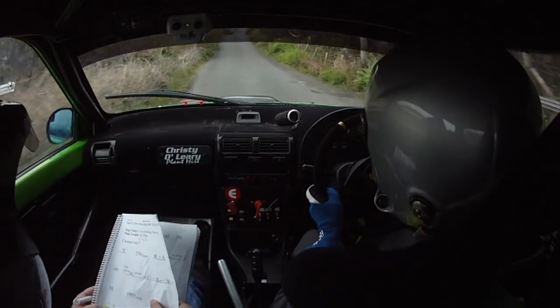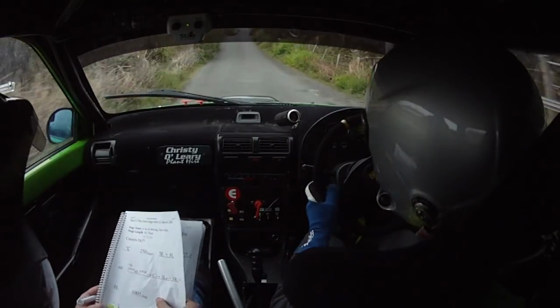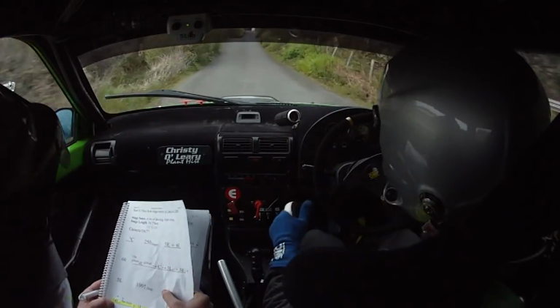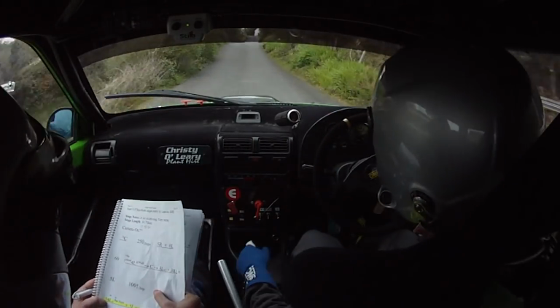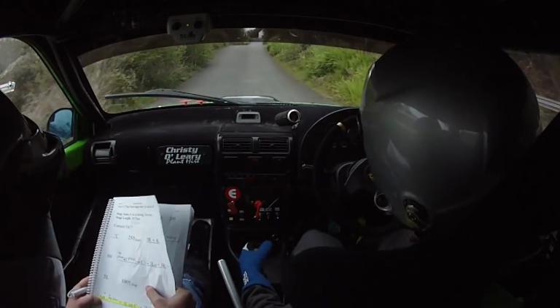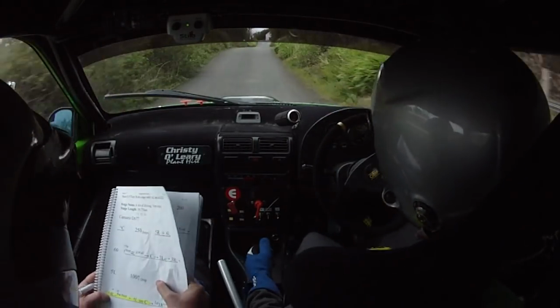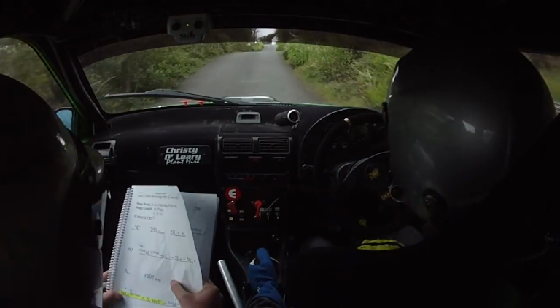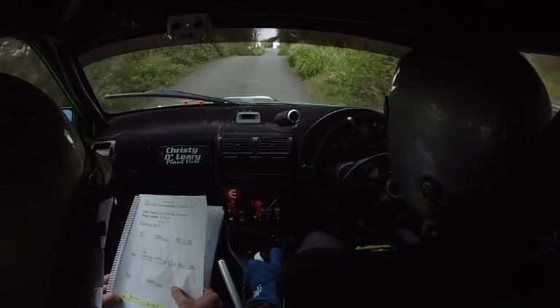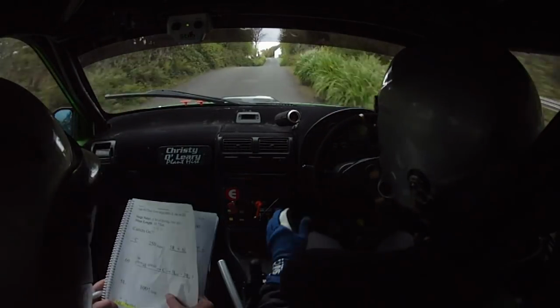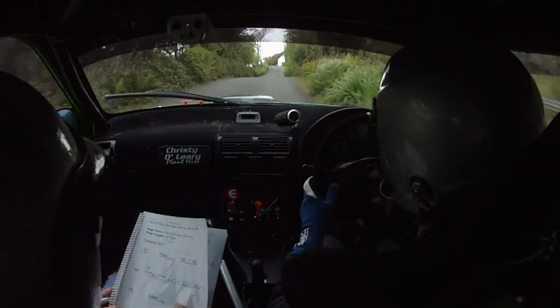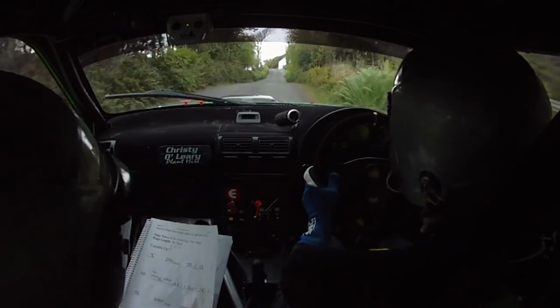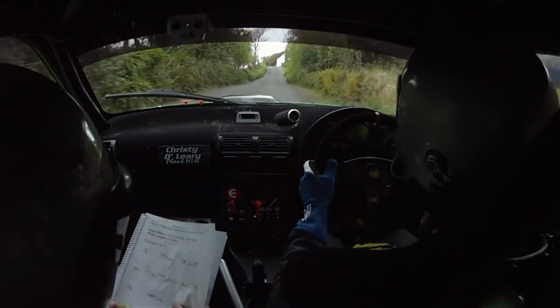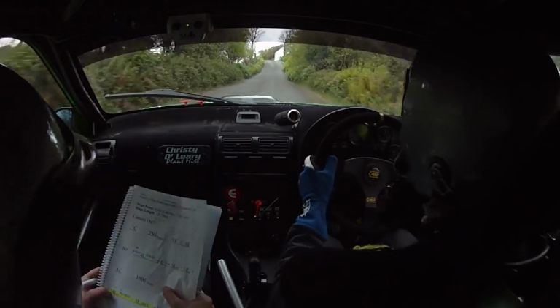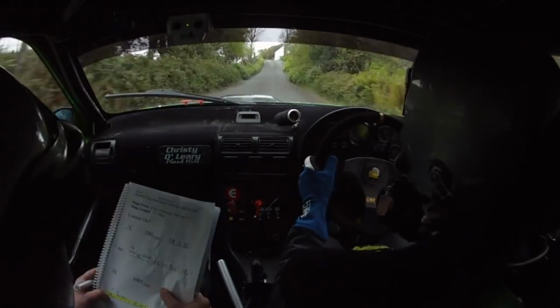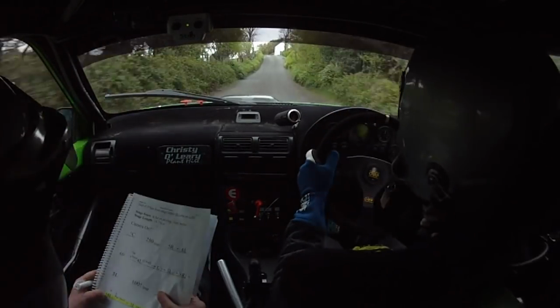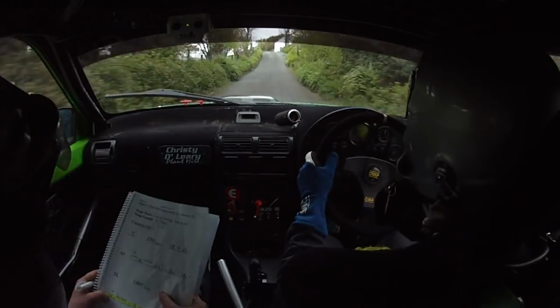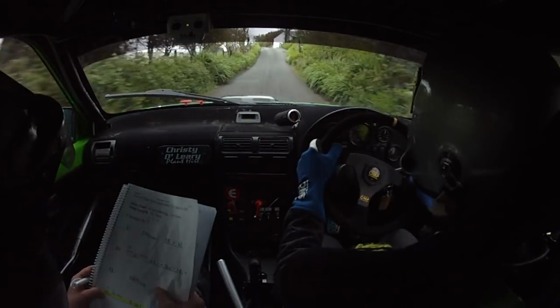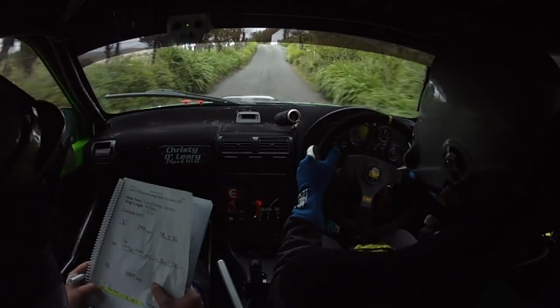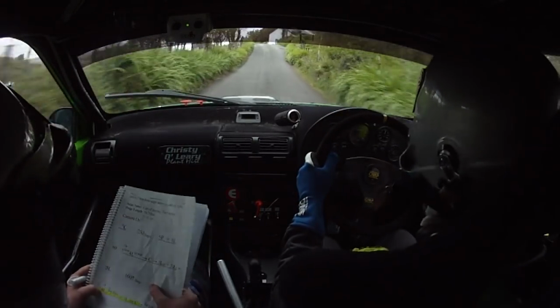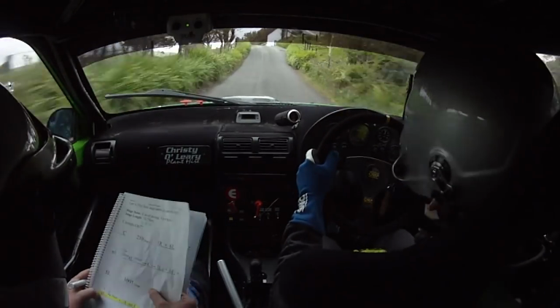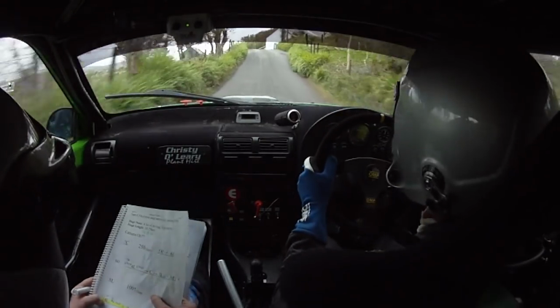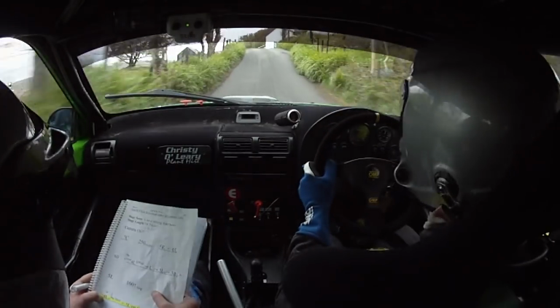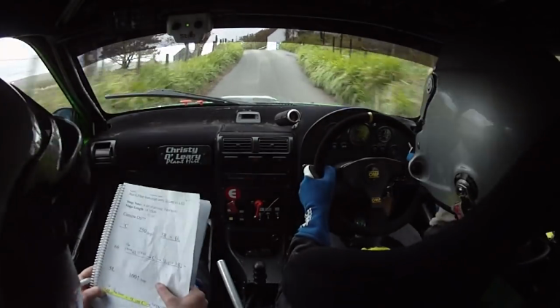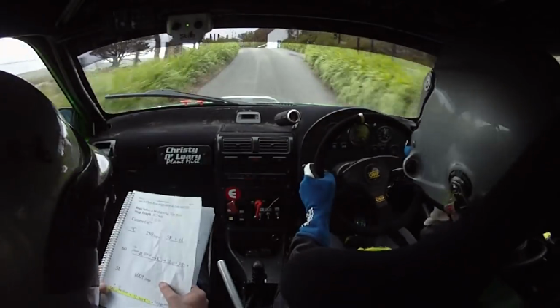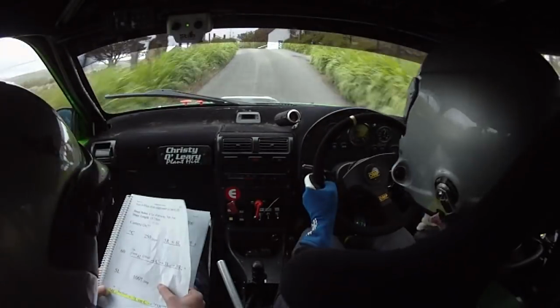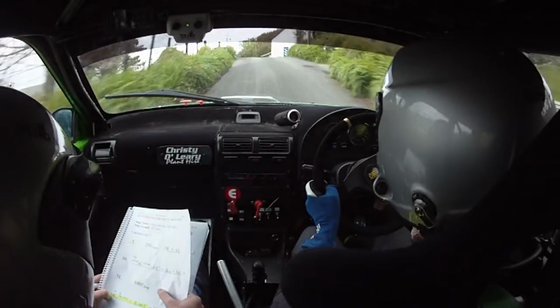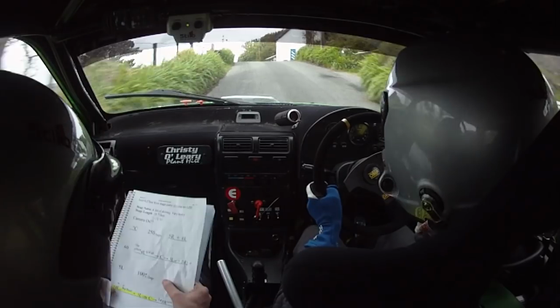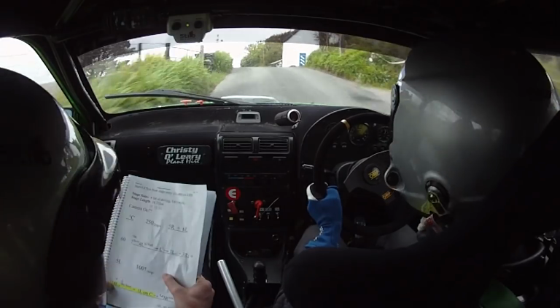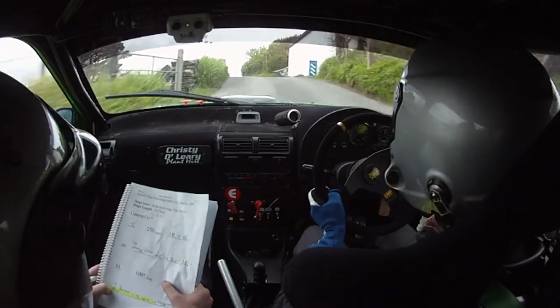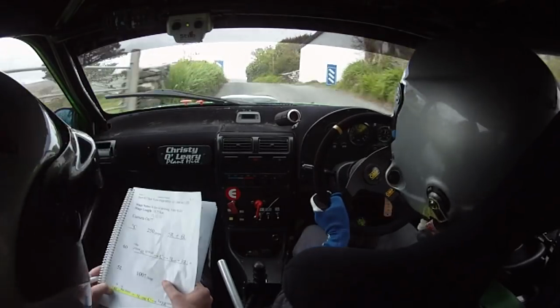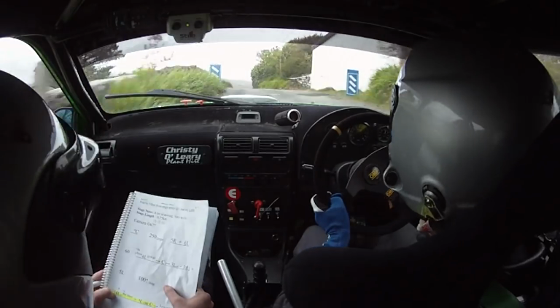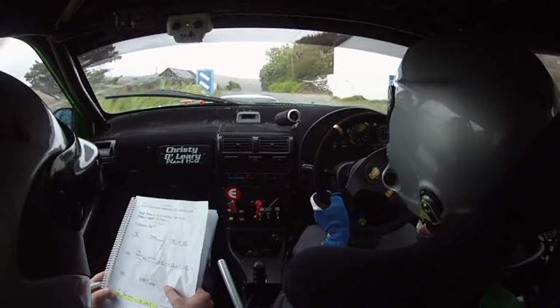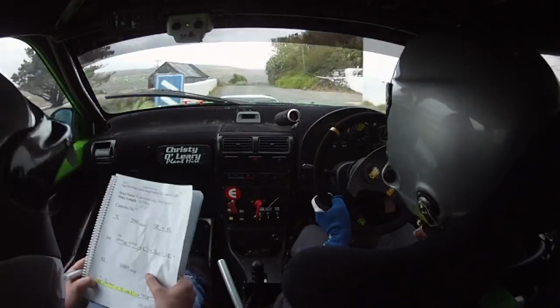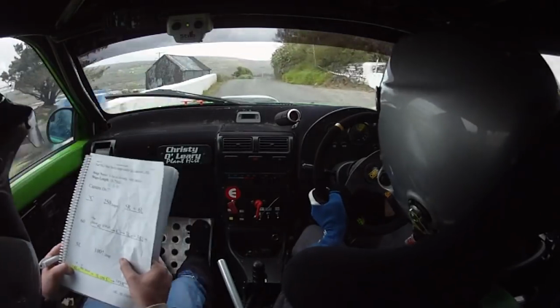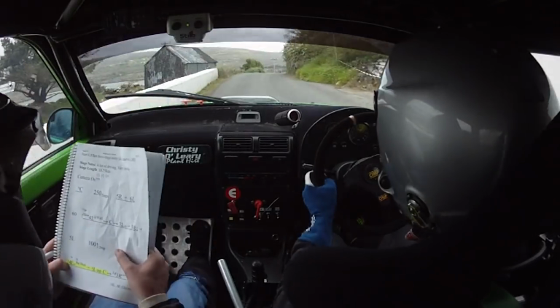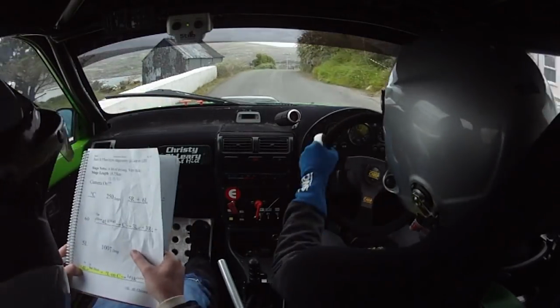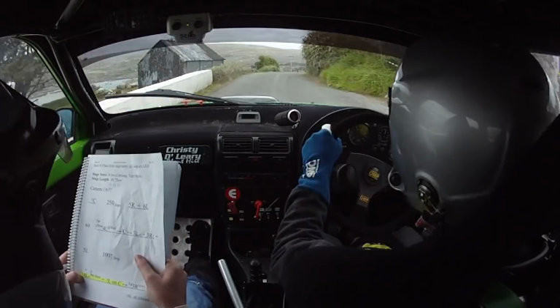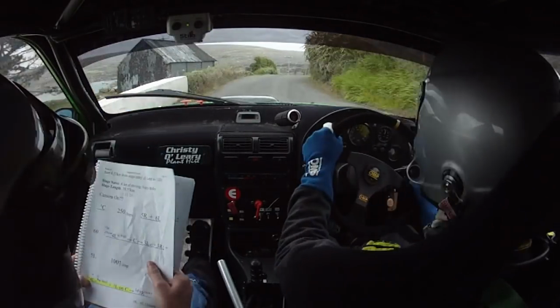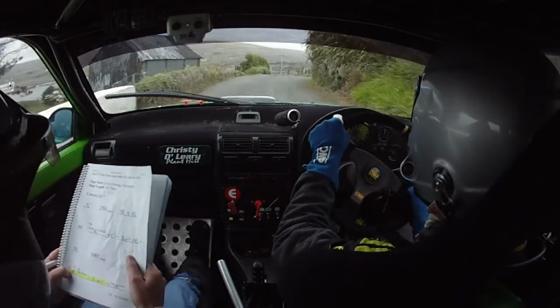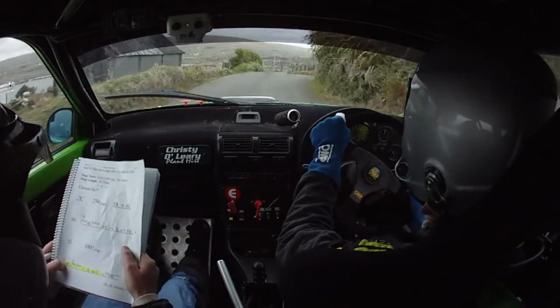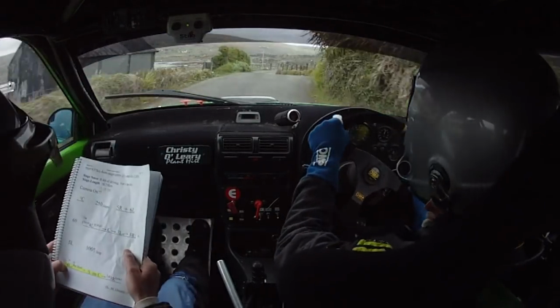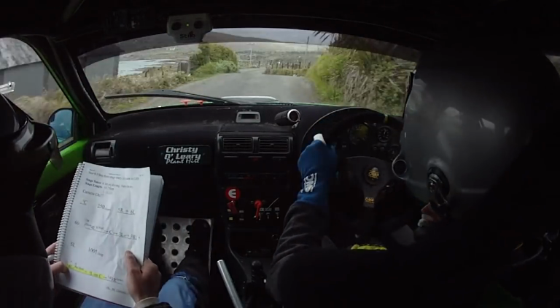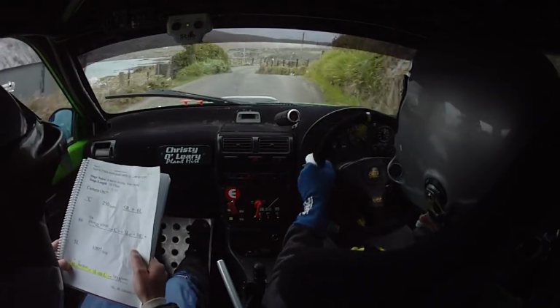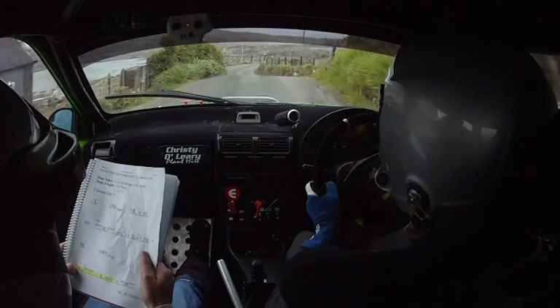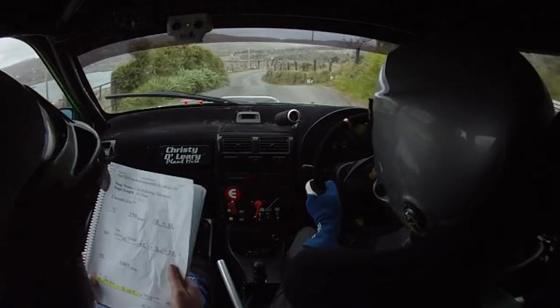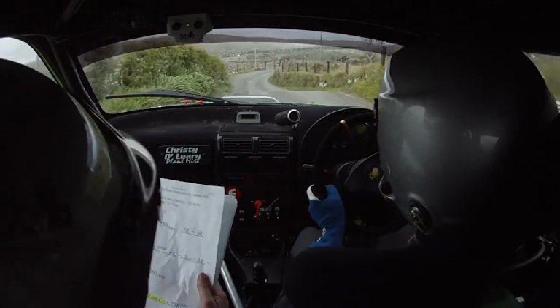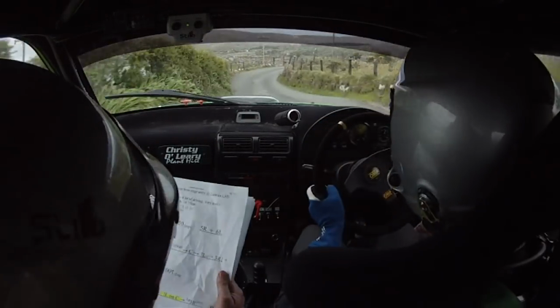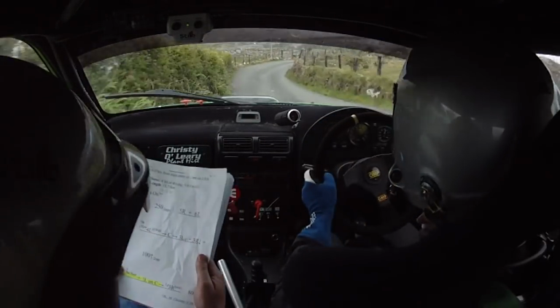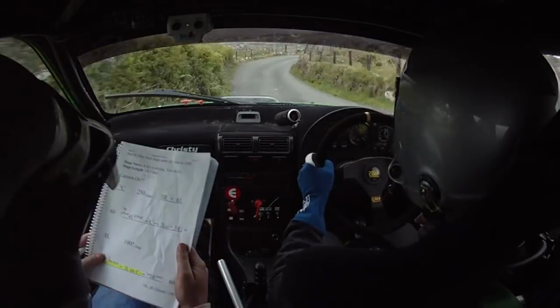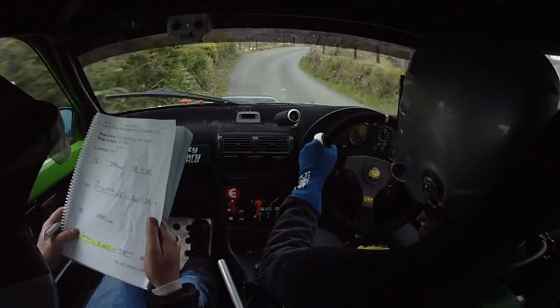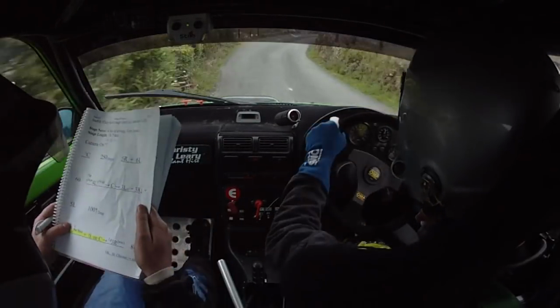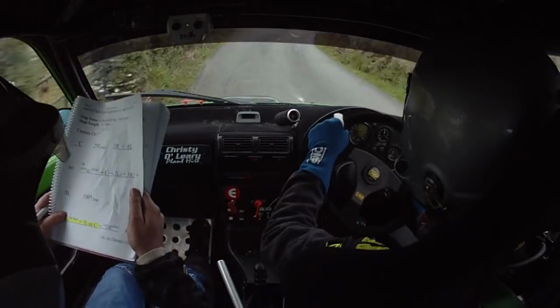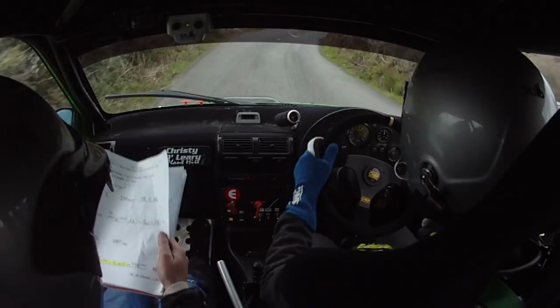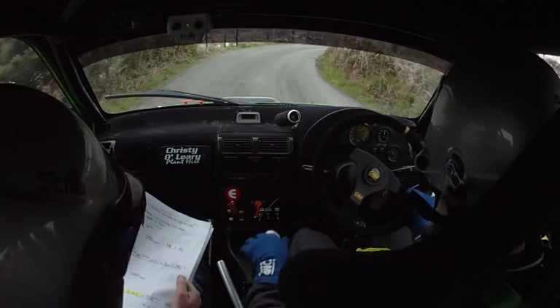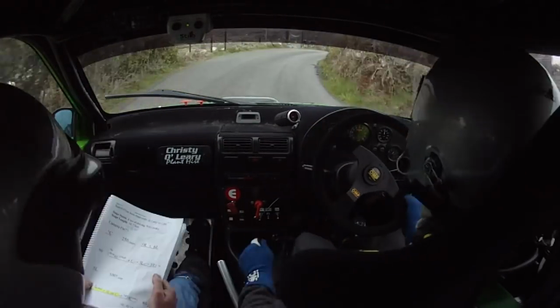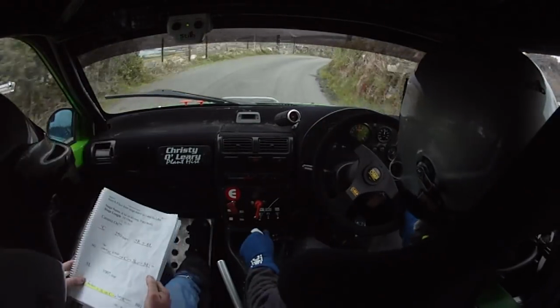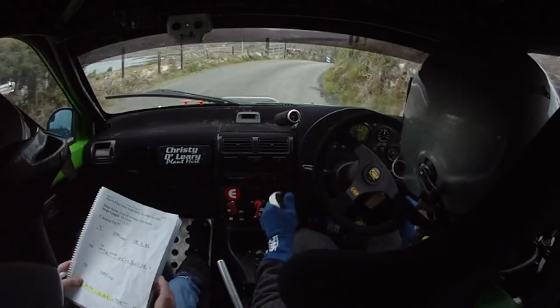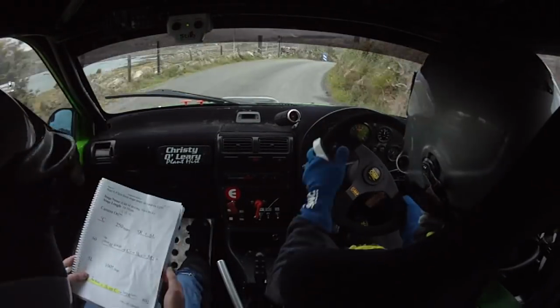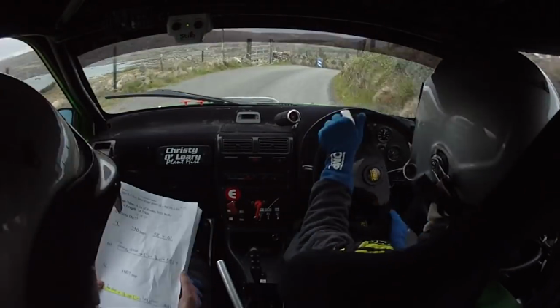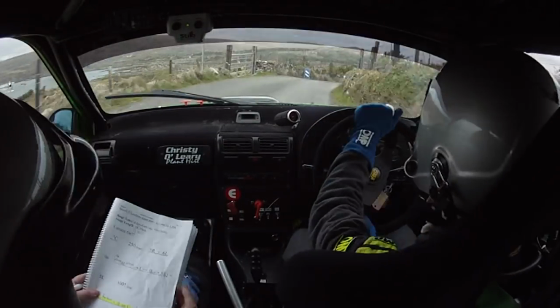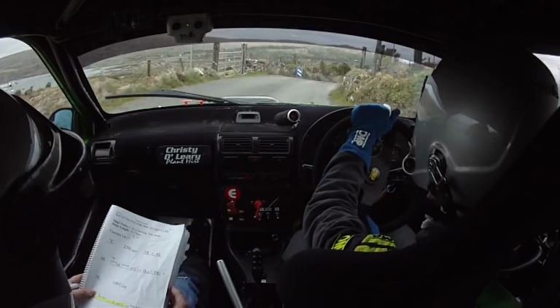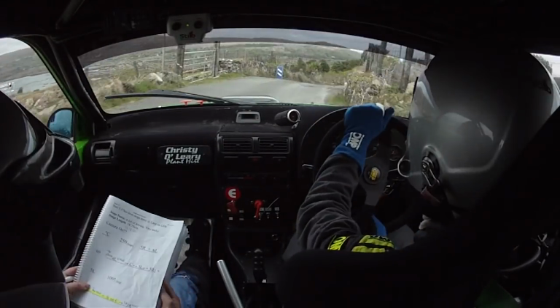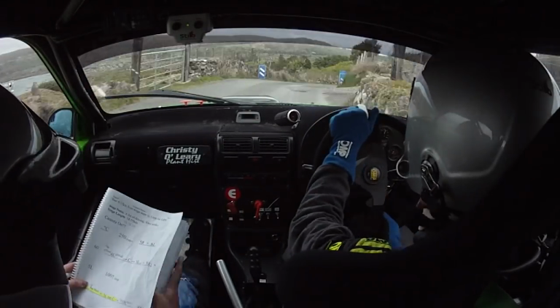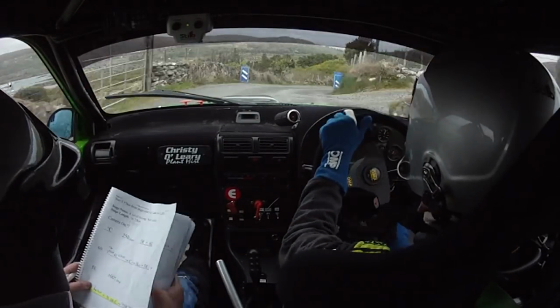To caution, 4 left past the shed over crest and caution left on crest, into long 3 right. 80,